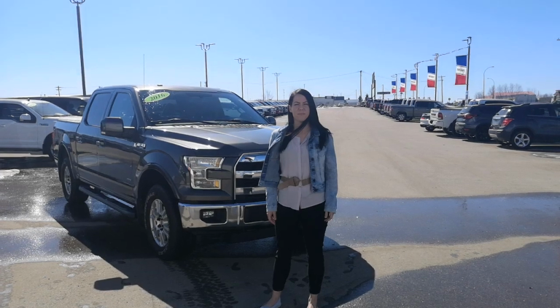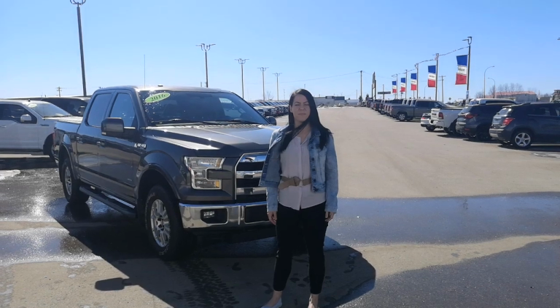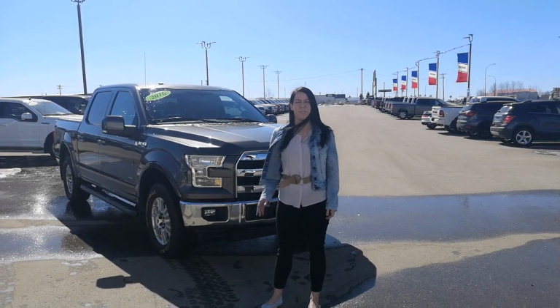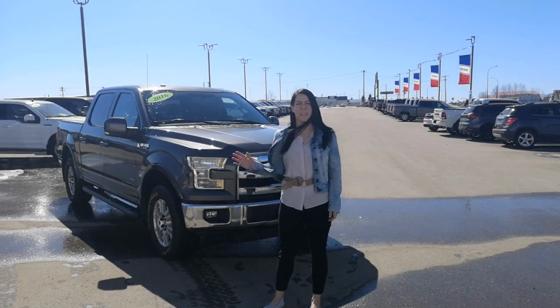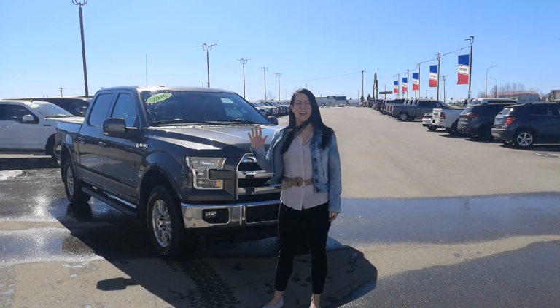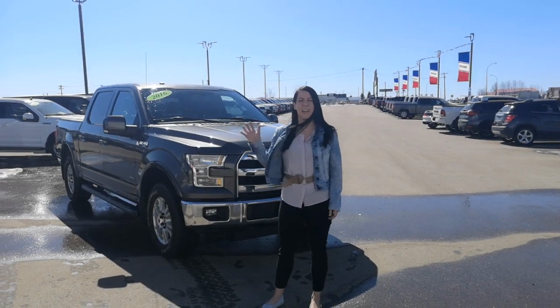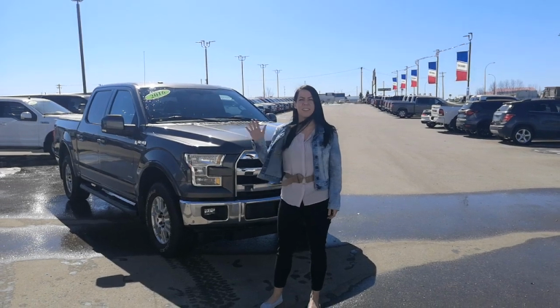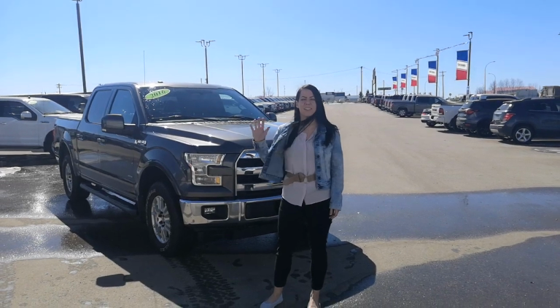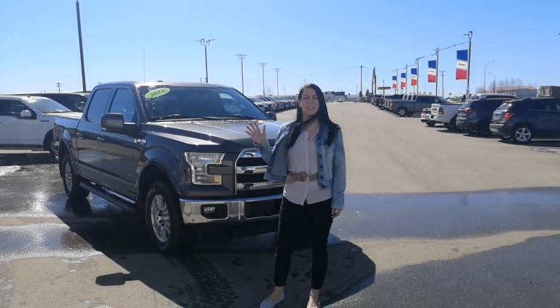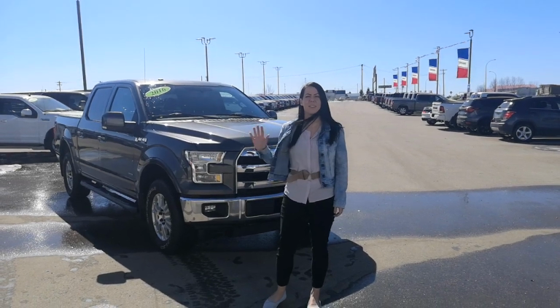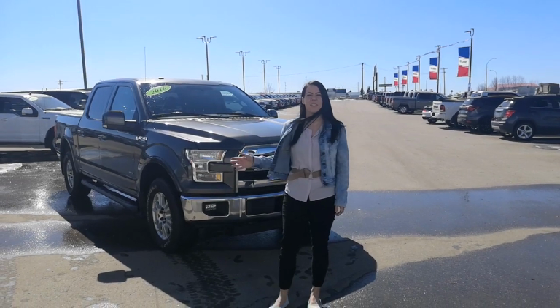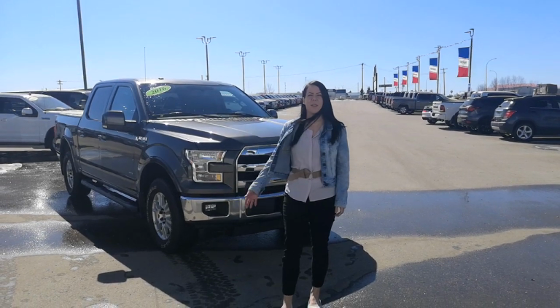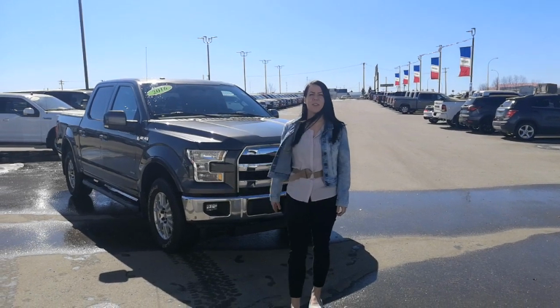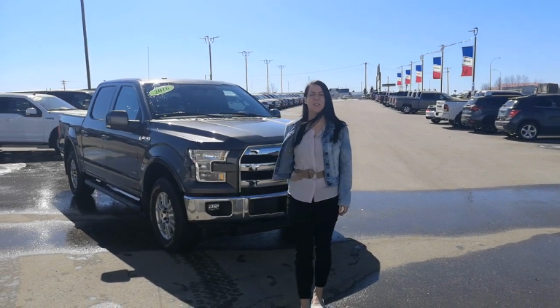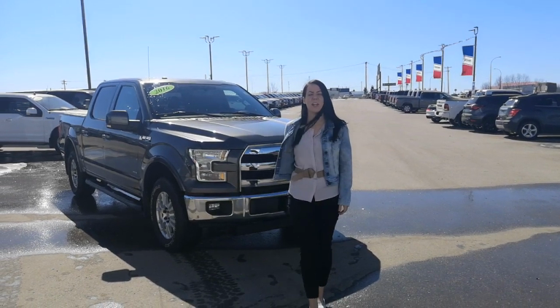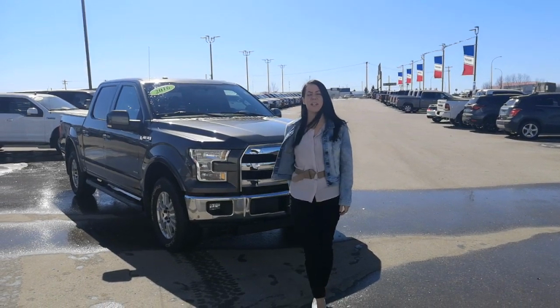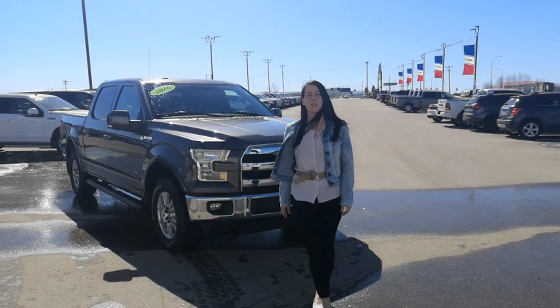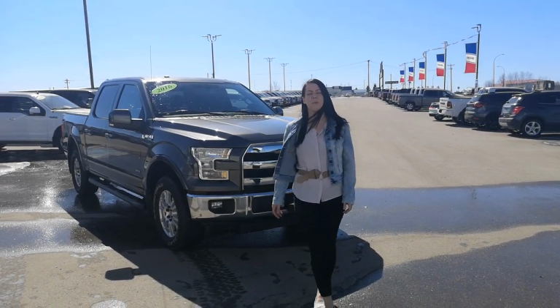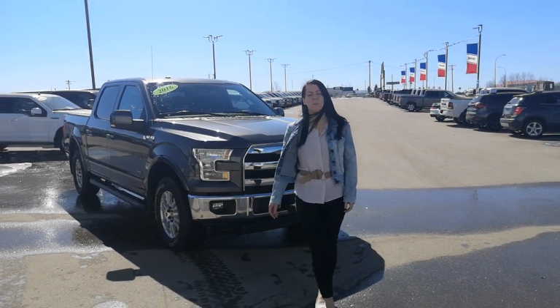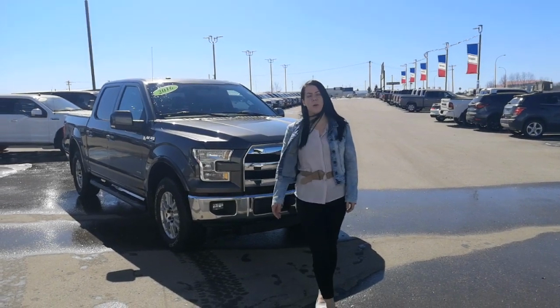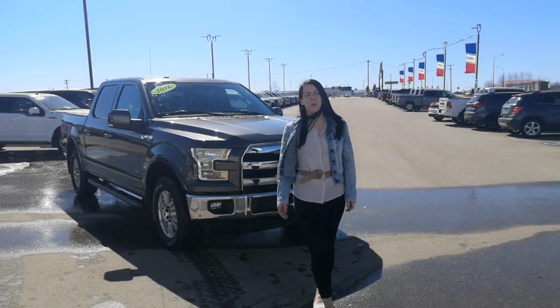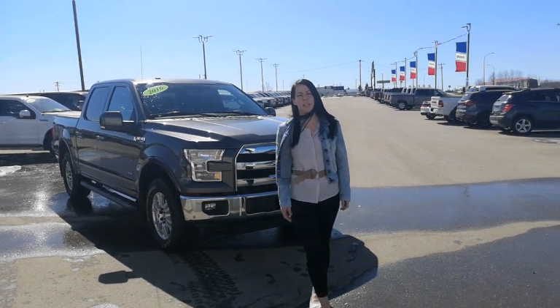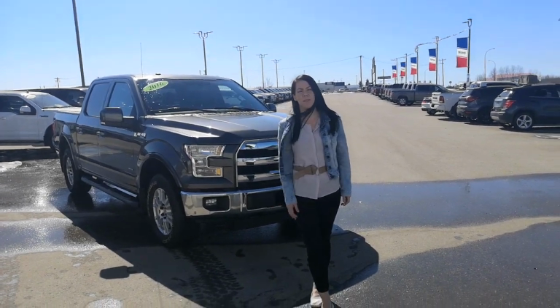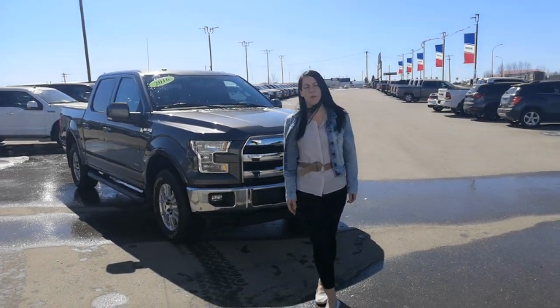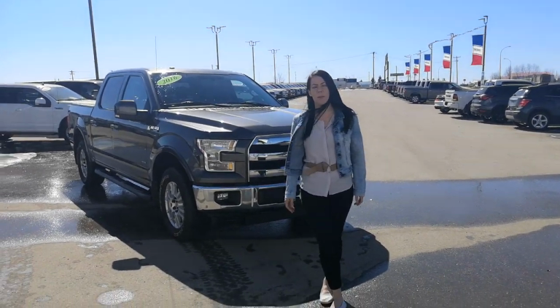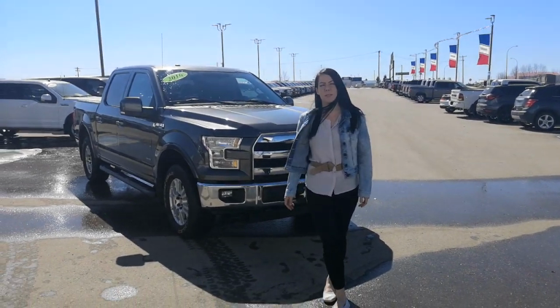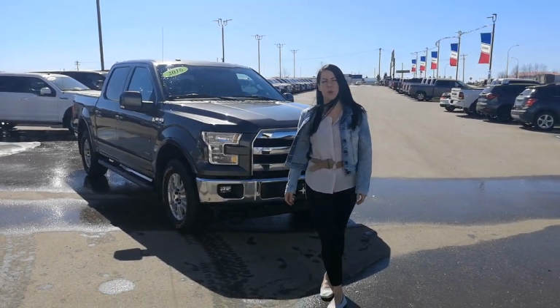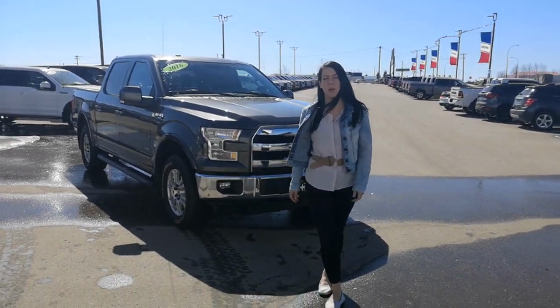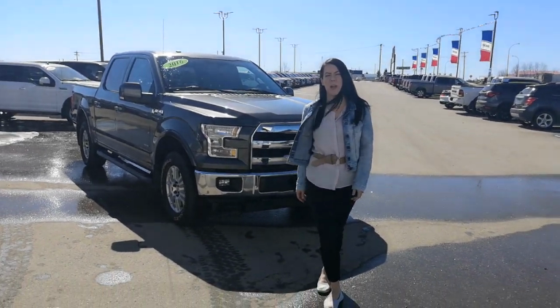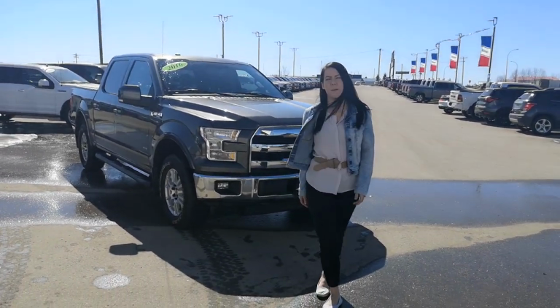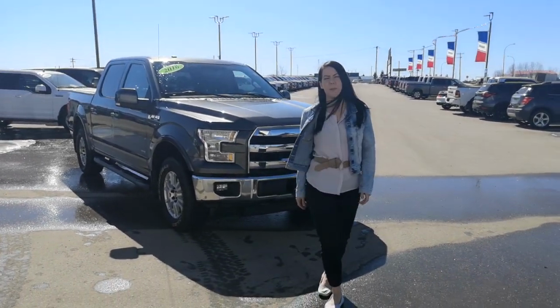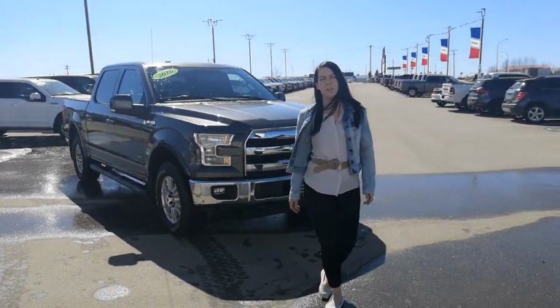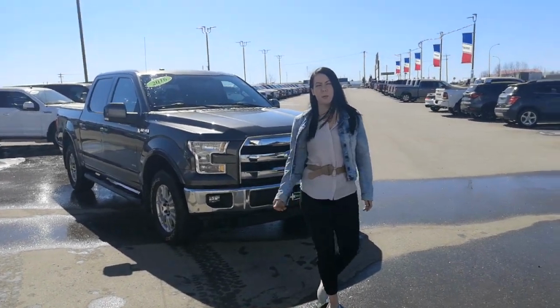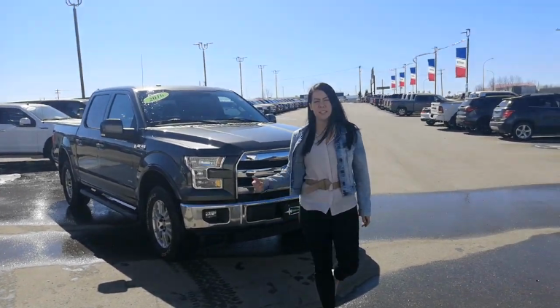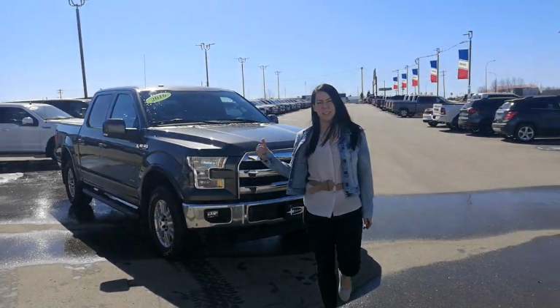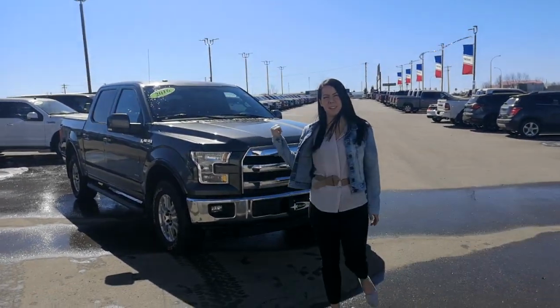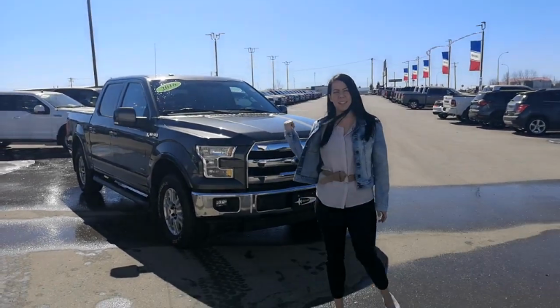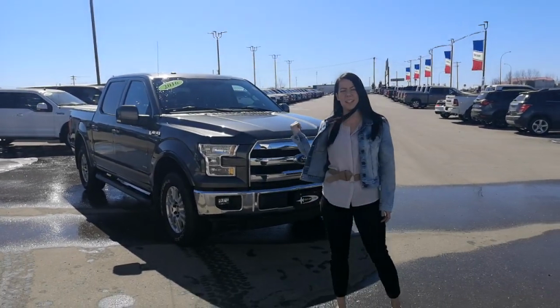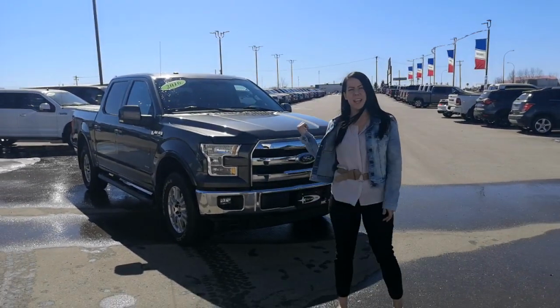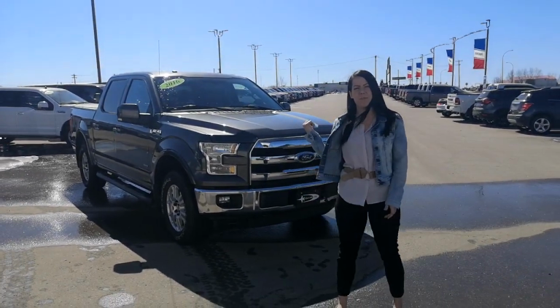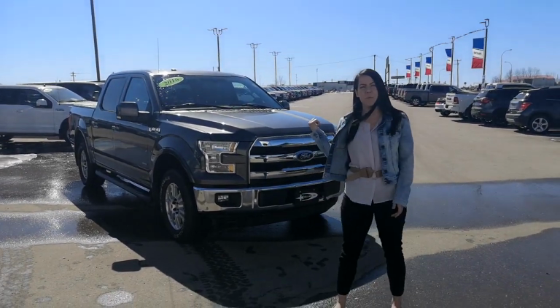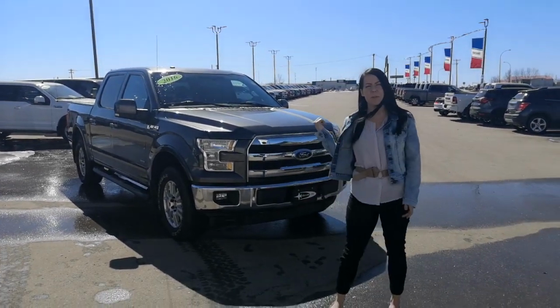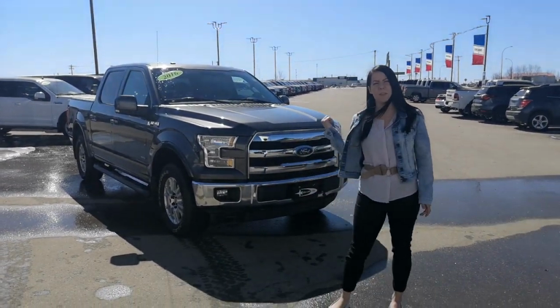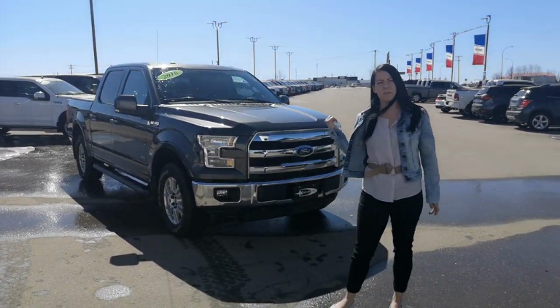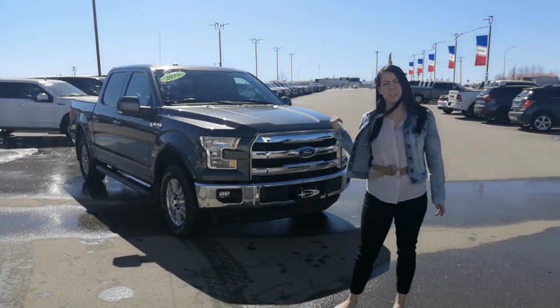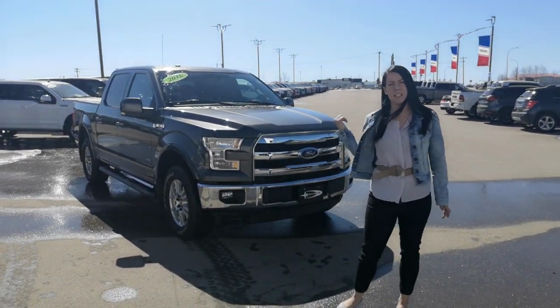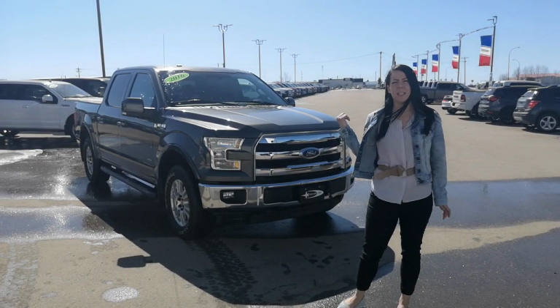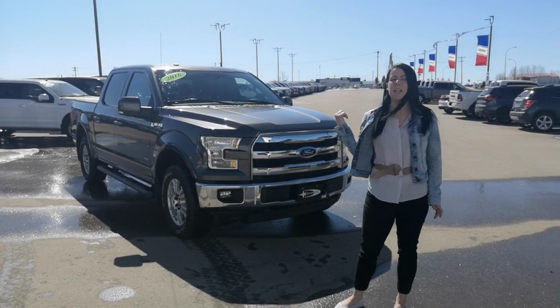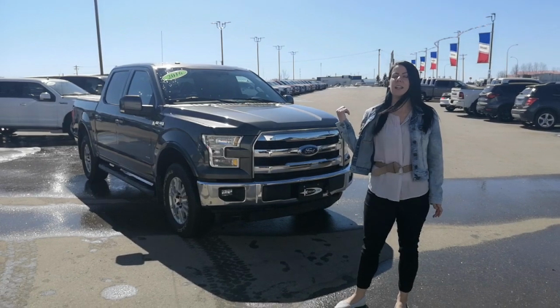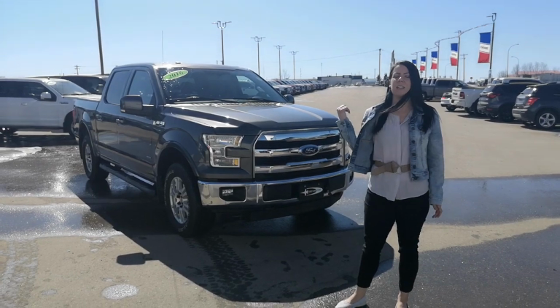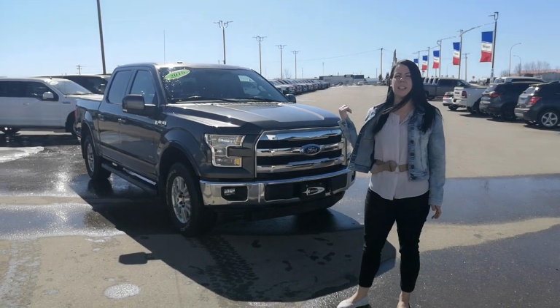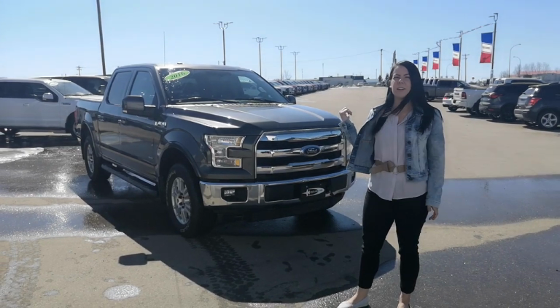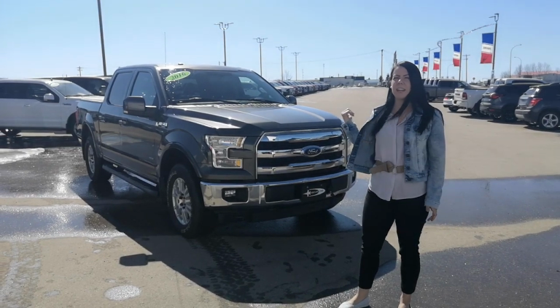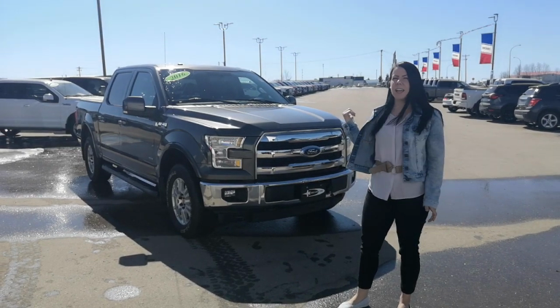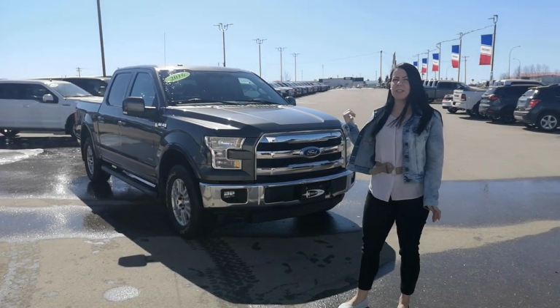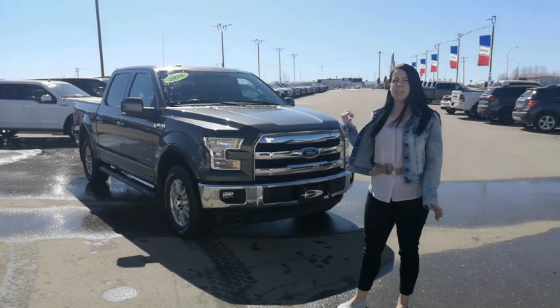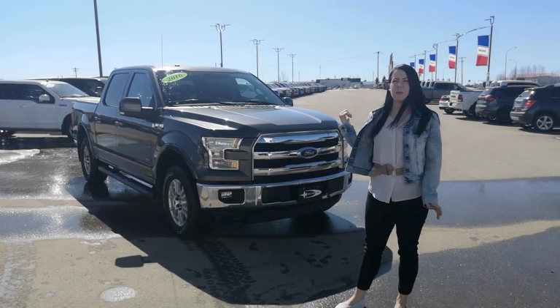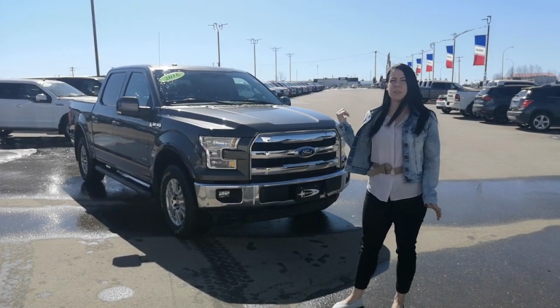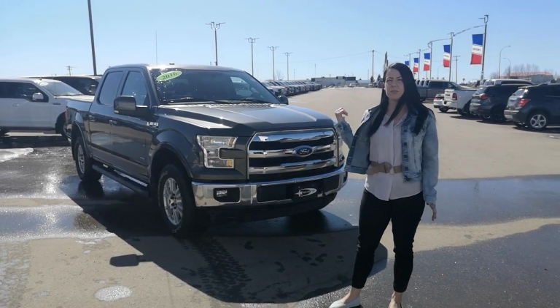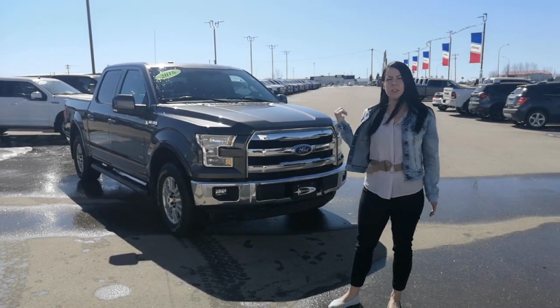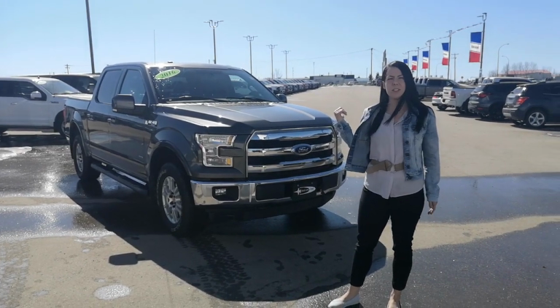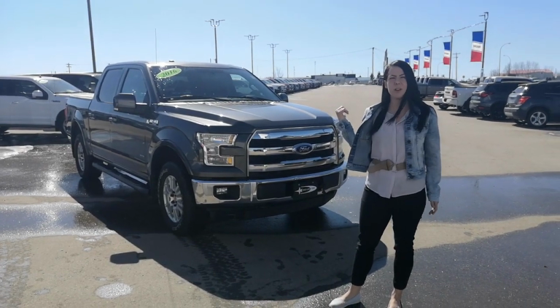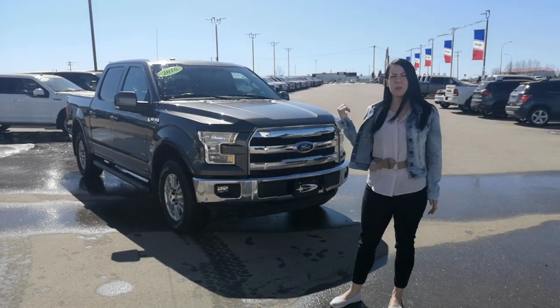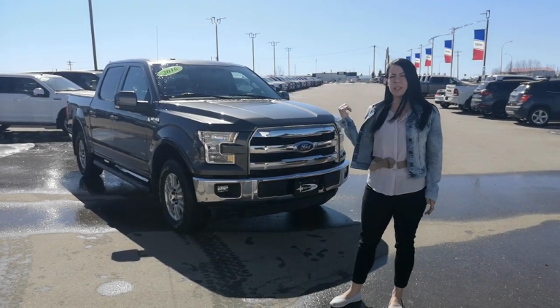Hey guys, sales consultant Jen here from Coal Lake Ford. So behind me, a 2016 F-150 Lariat — it's fully loaded.